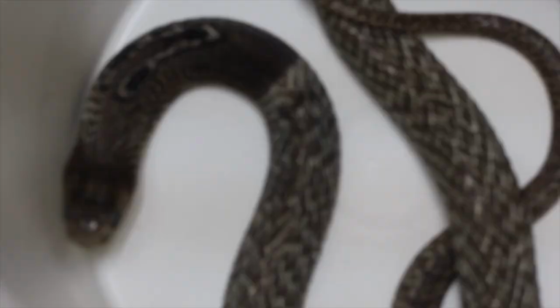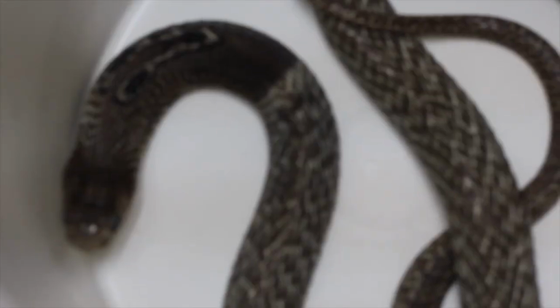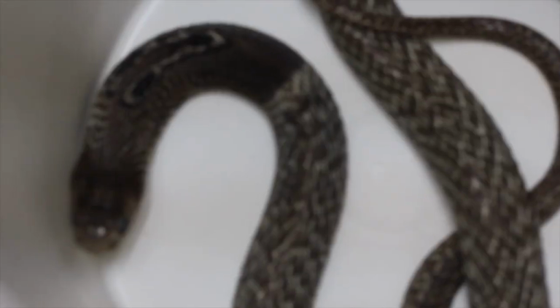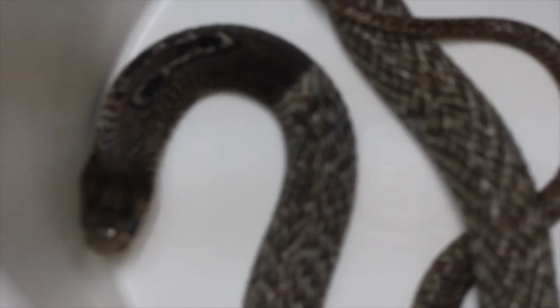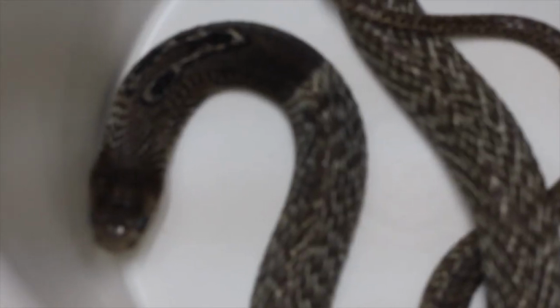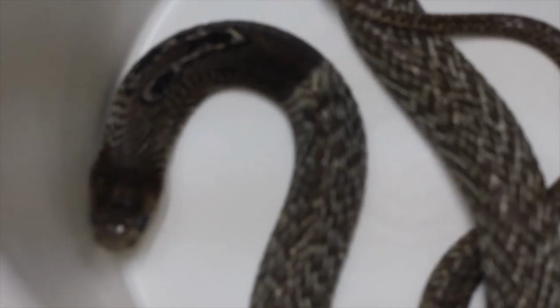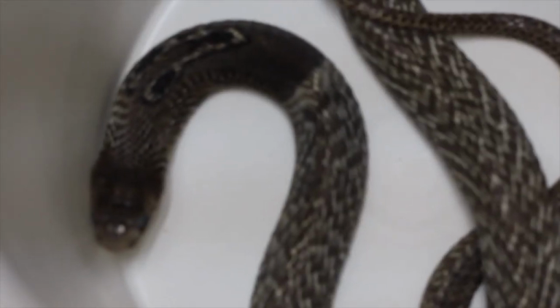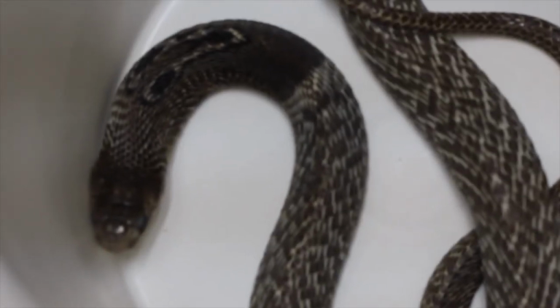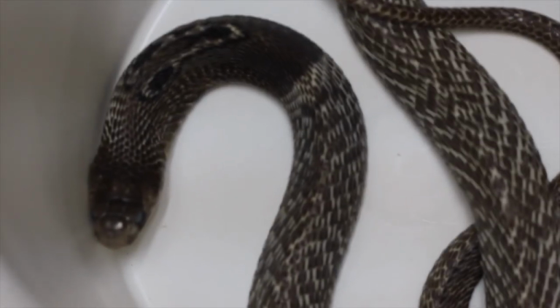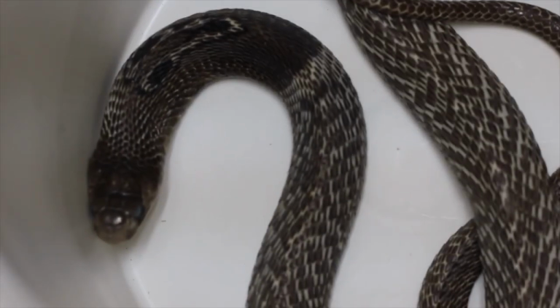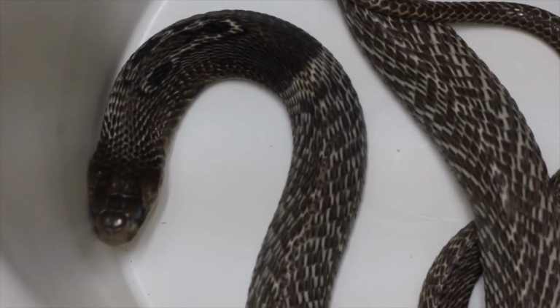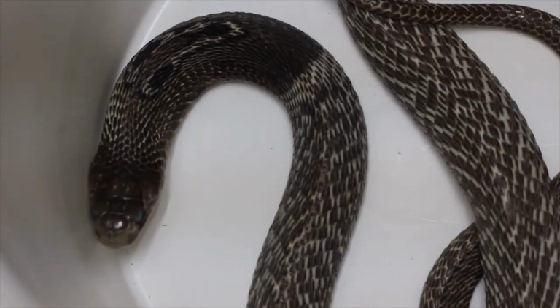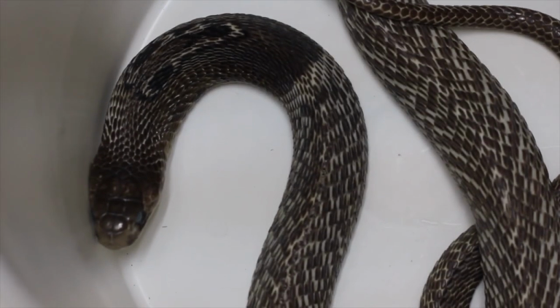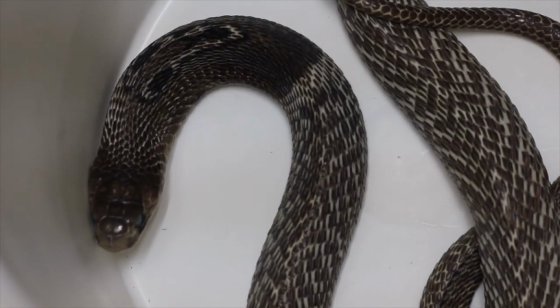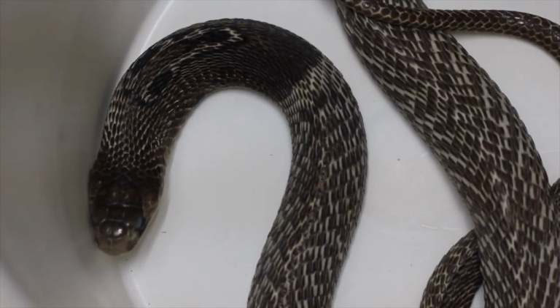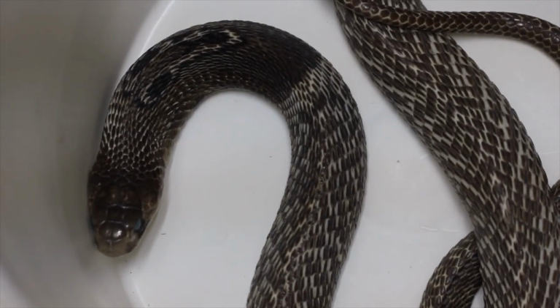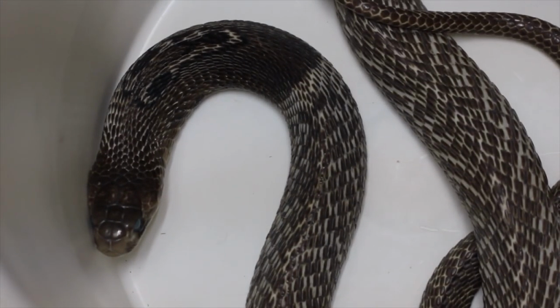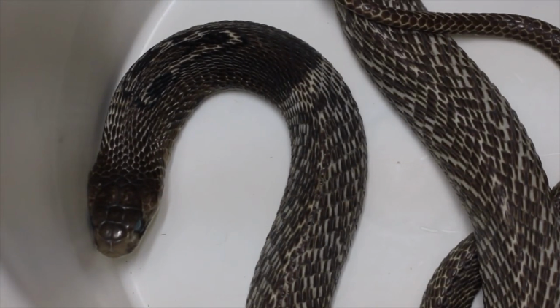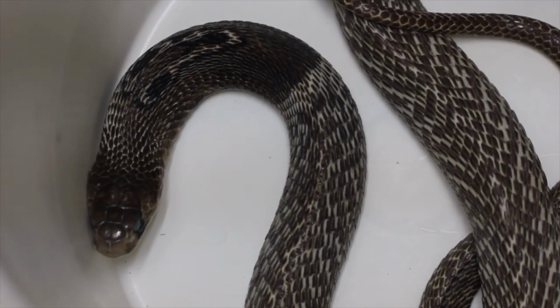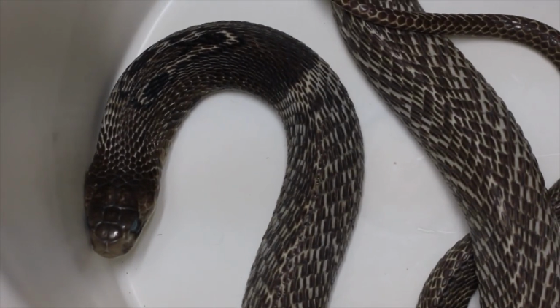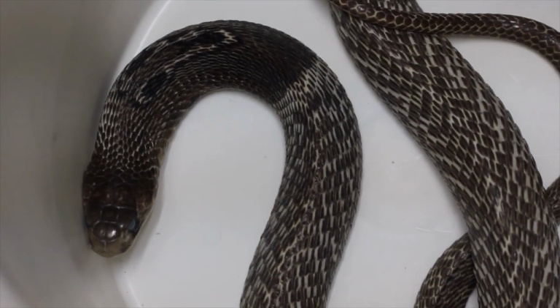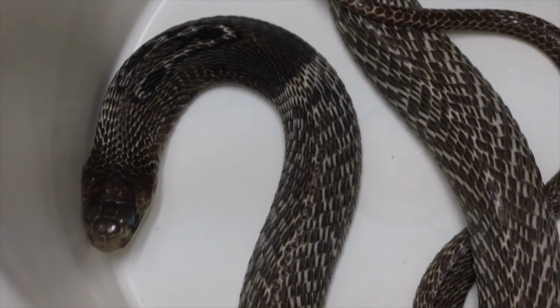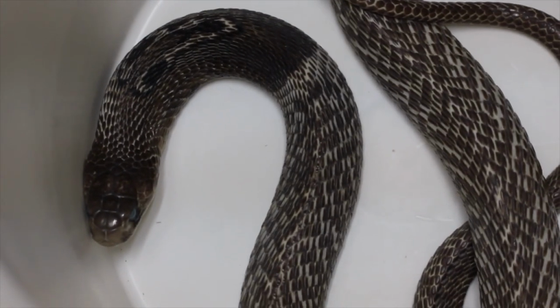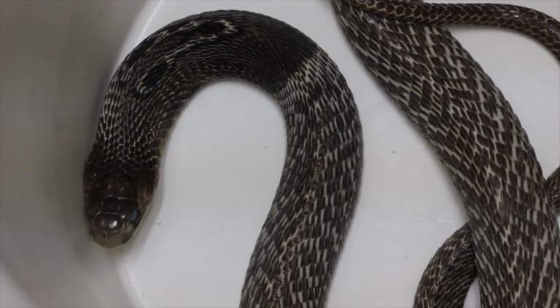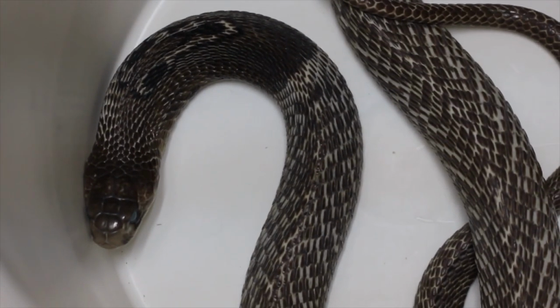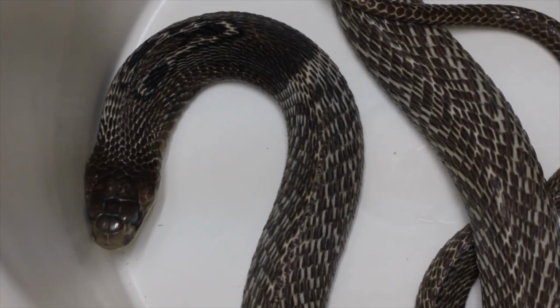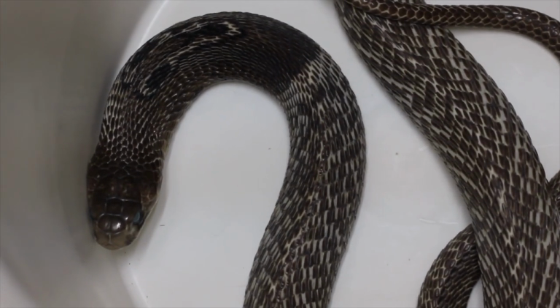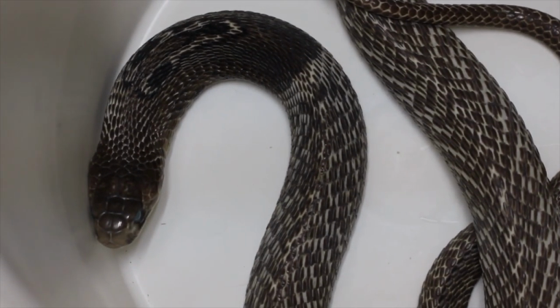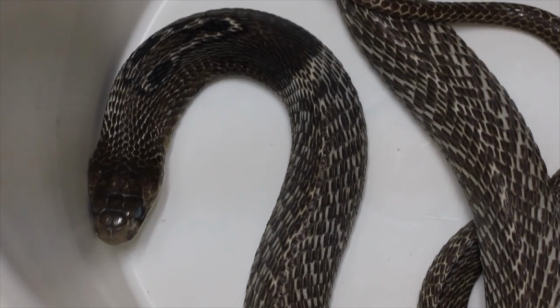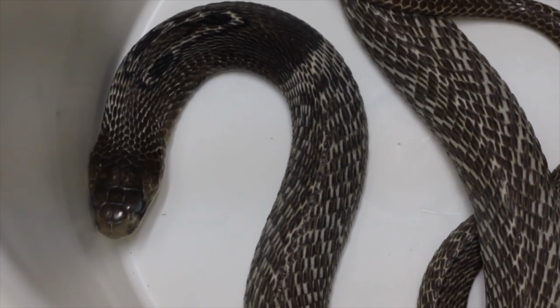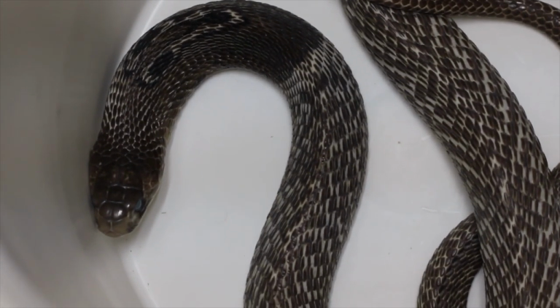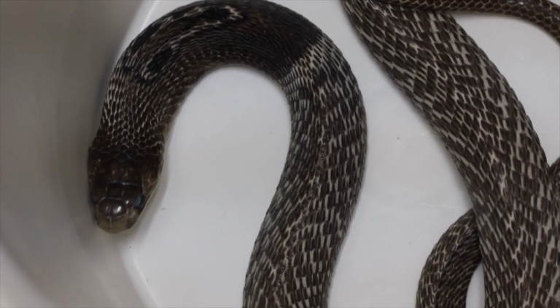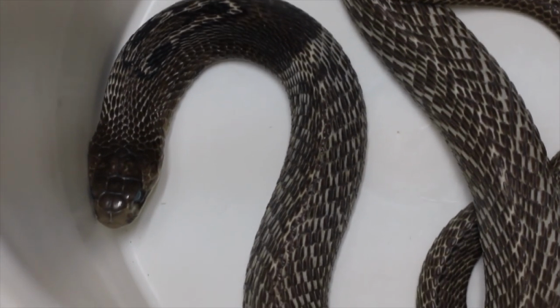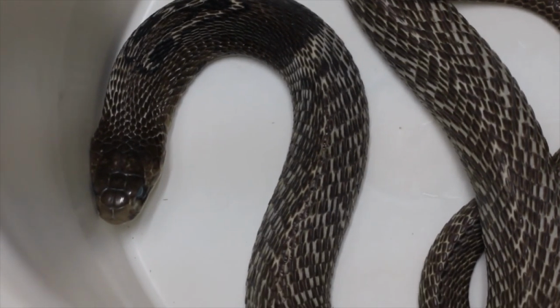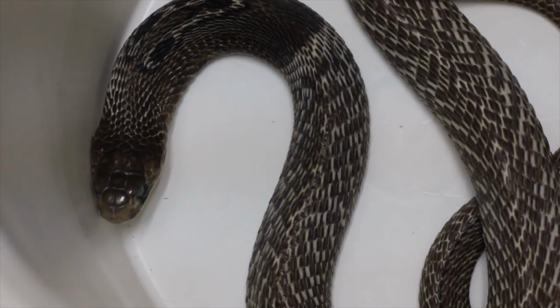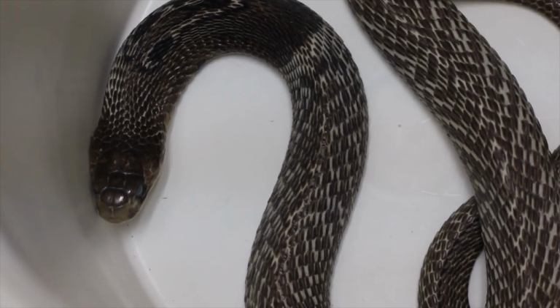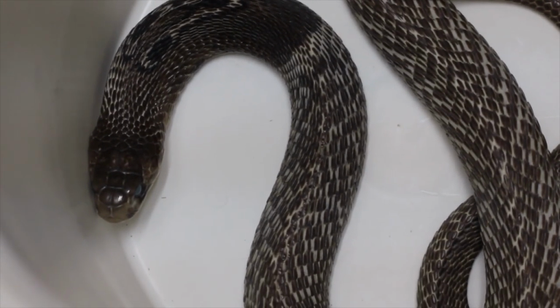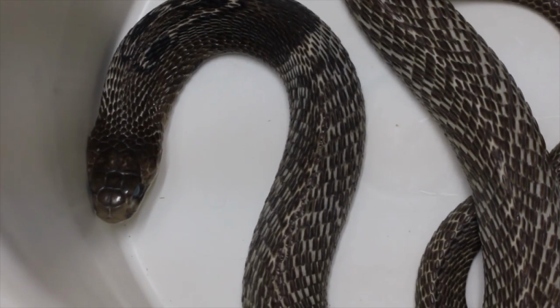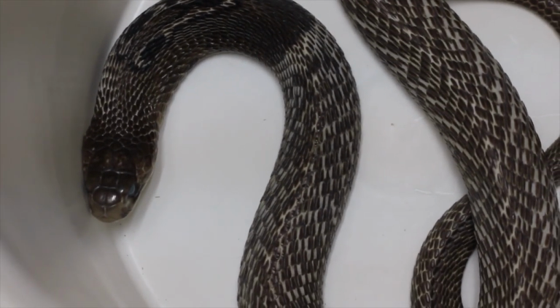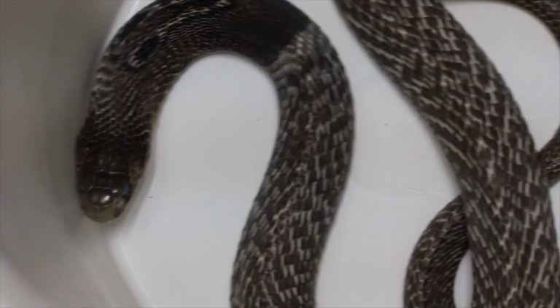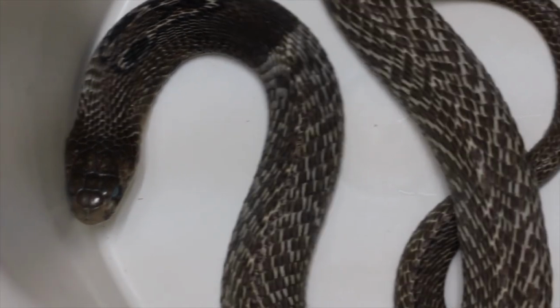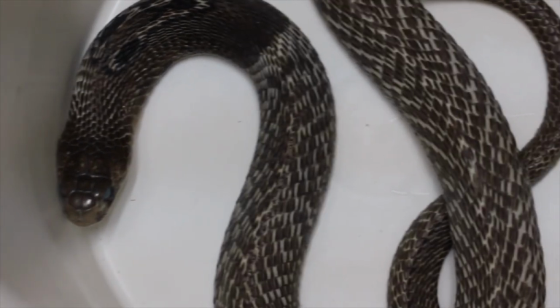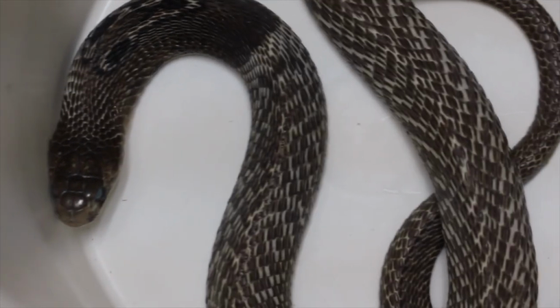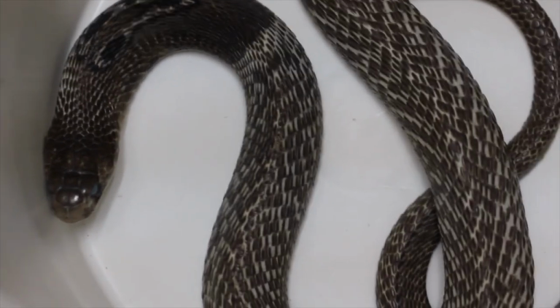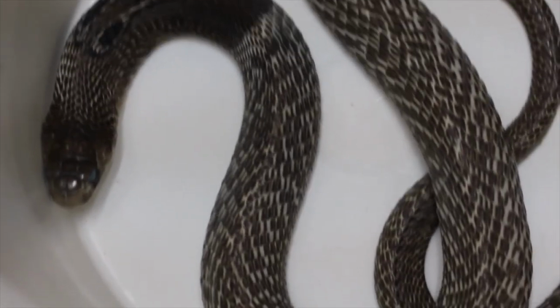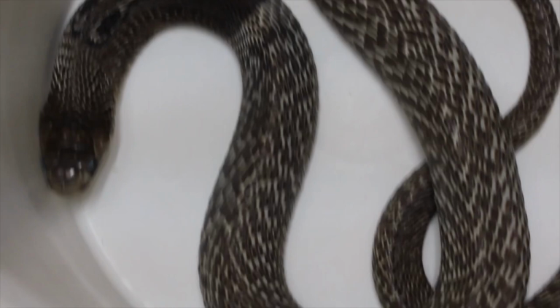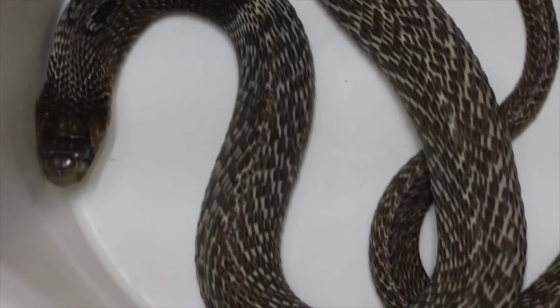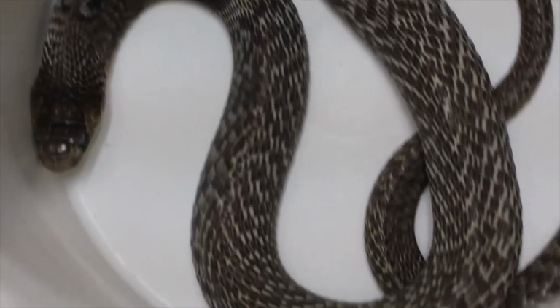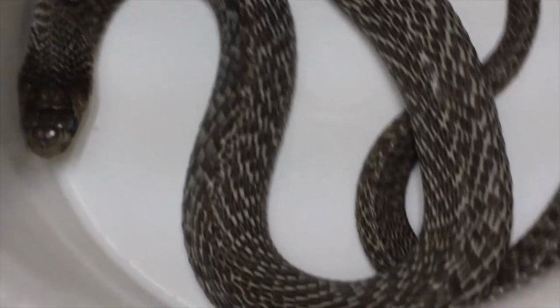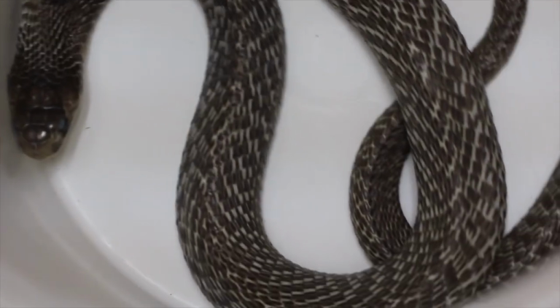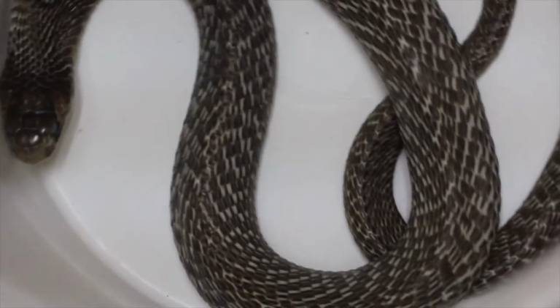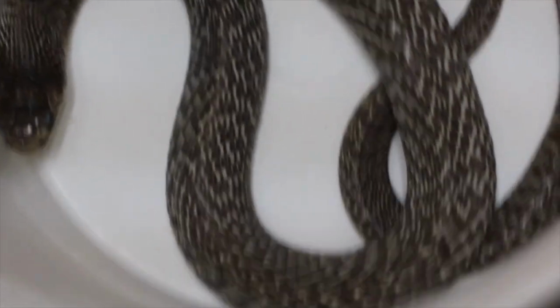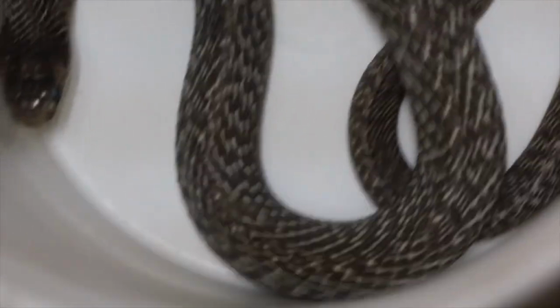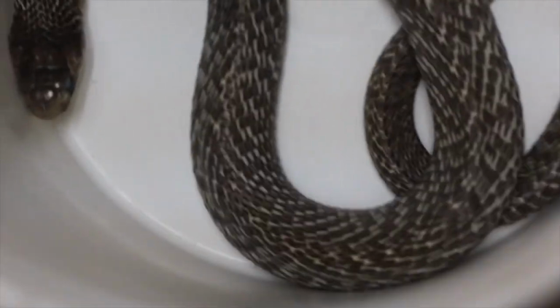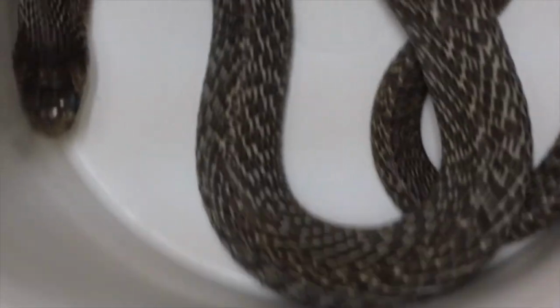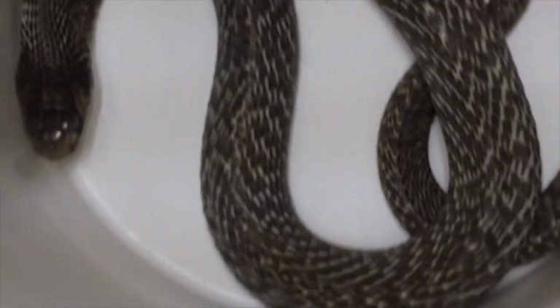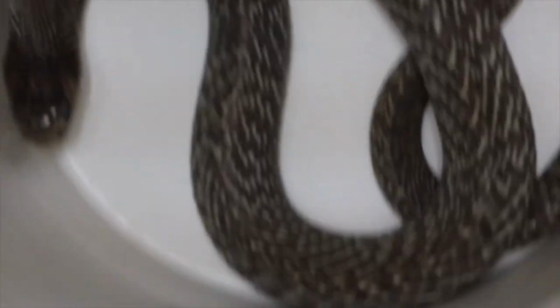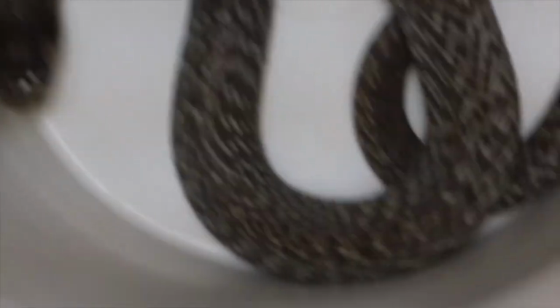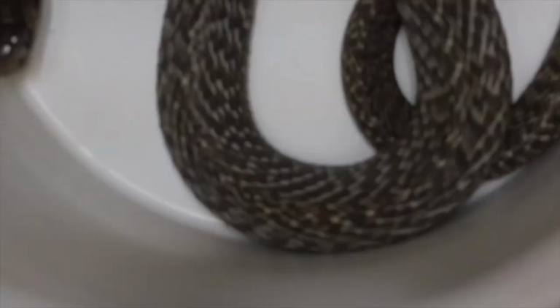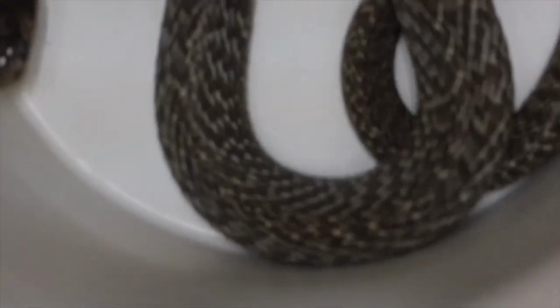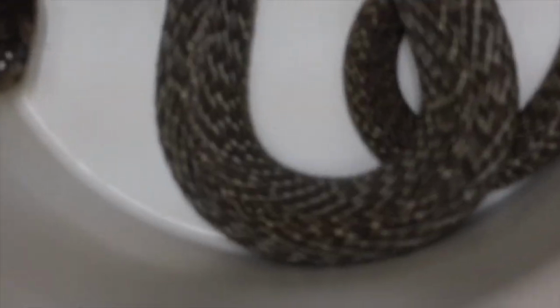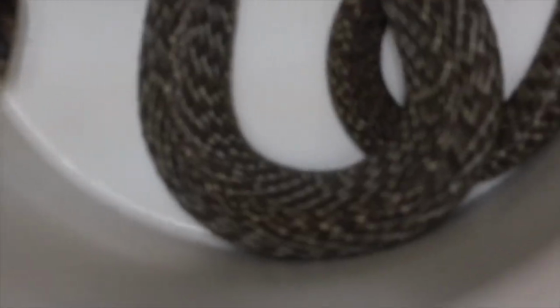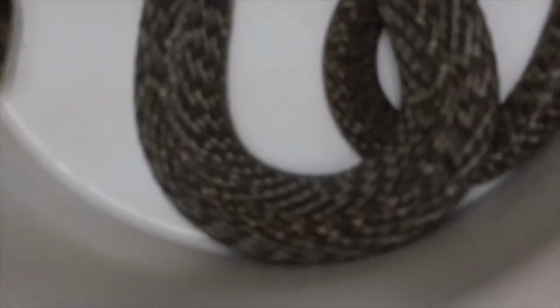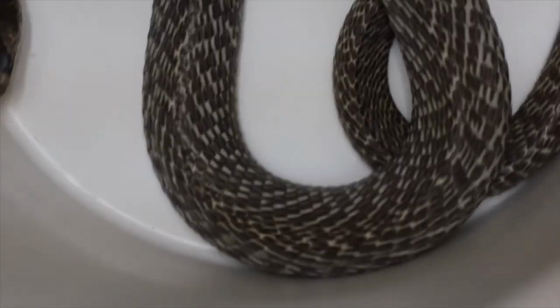I hope you enjoyed learning about the Indian Cobra, one of the coolest cobra species on Earth, in my opinion.